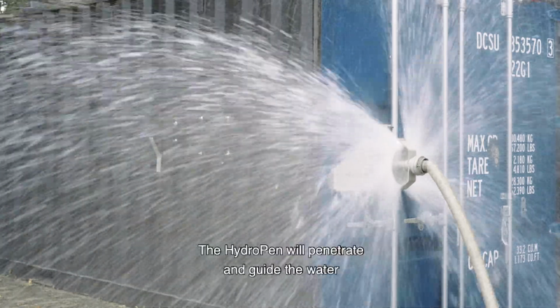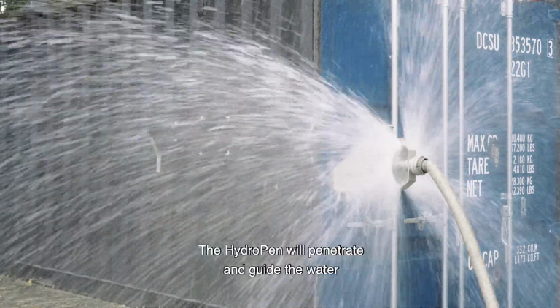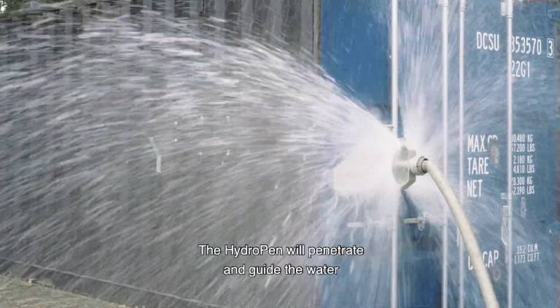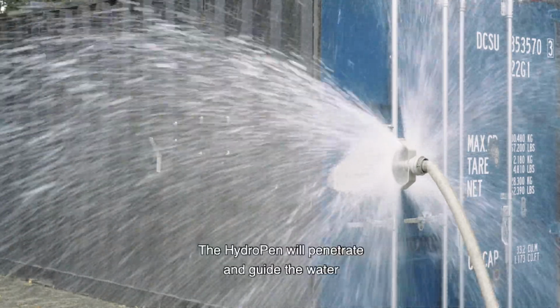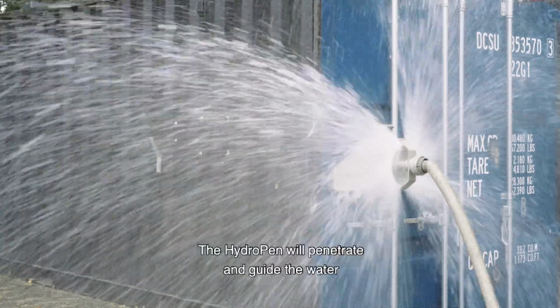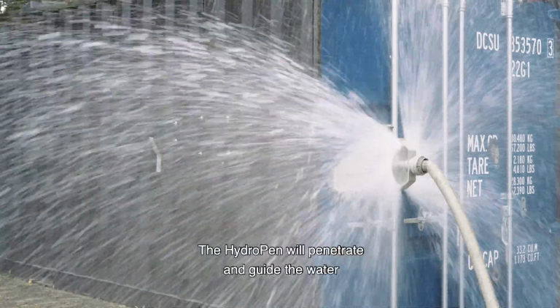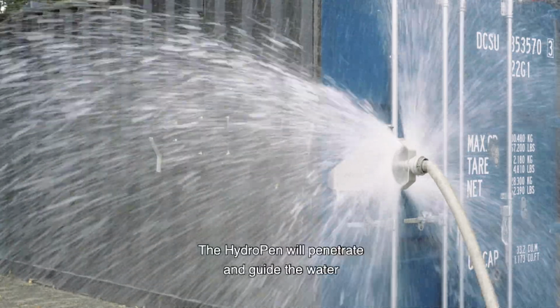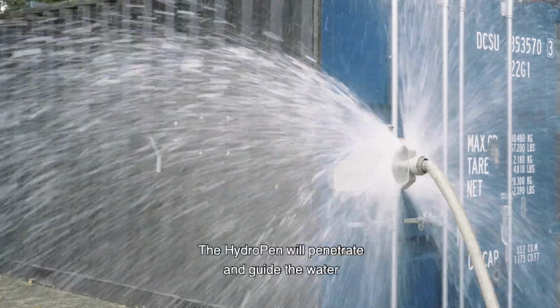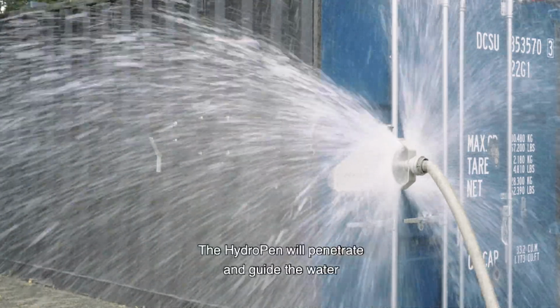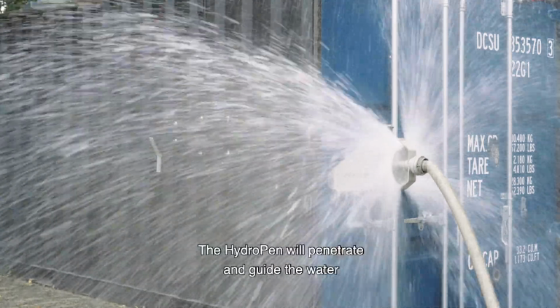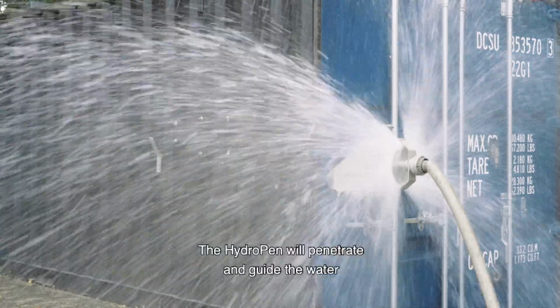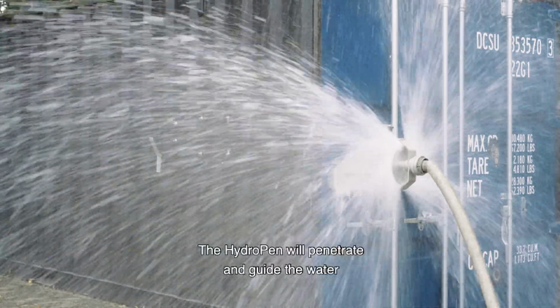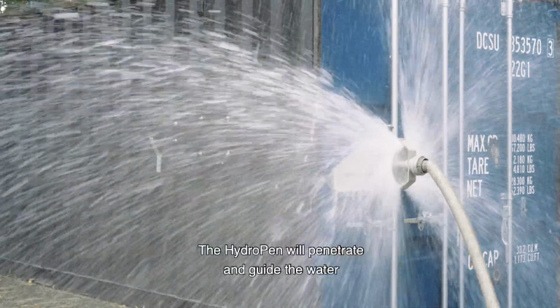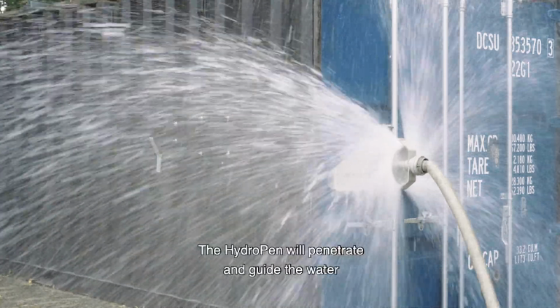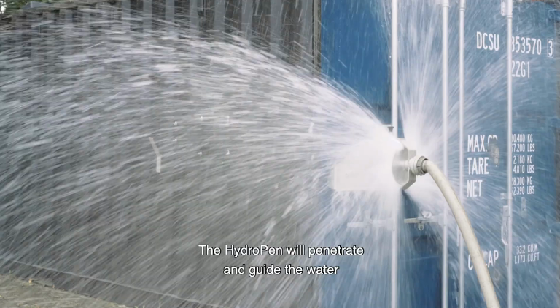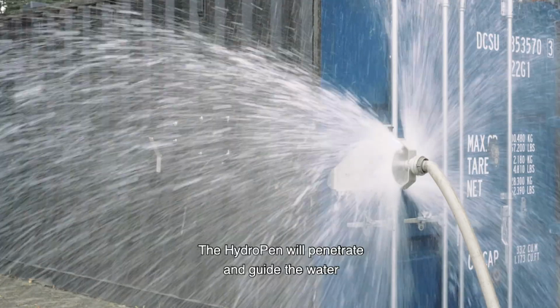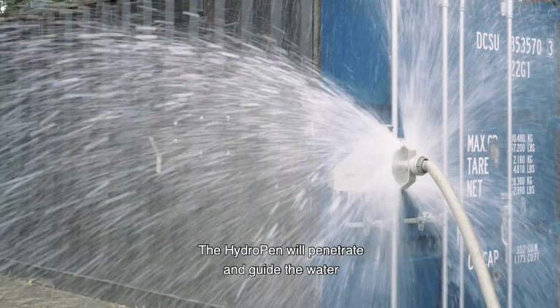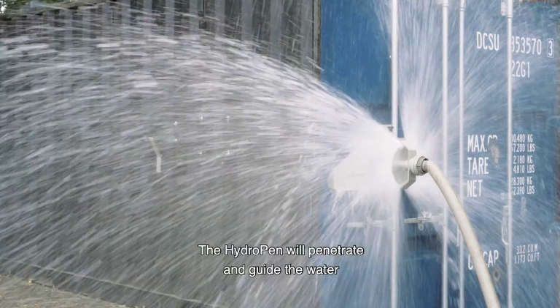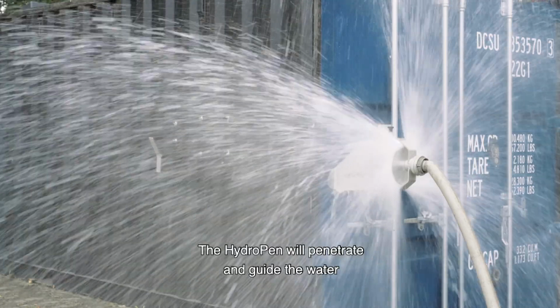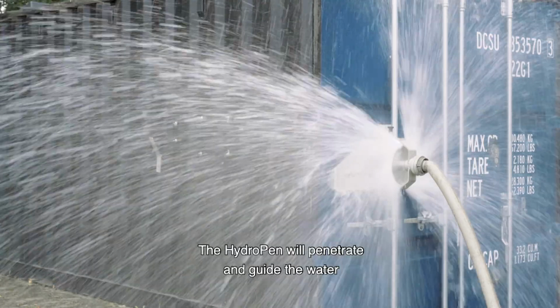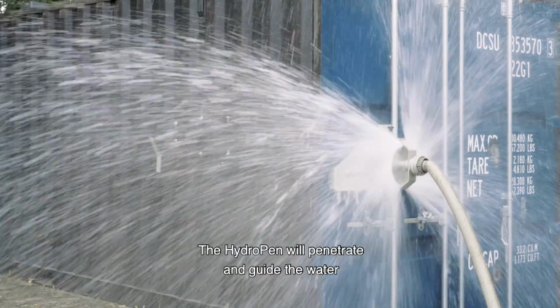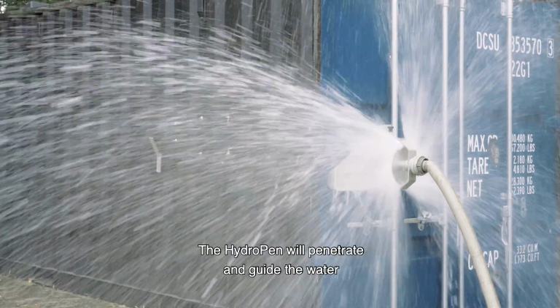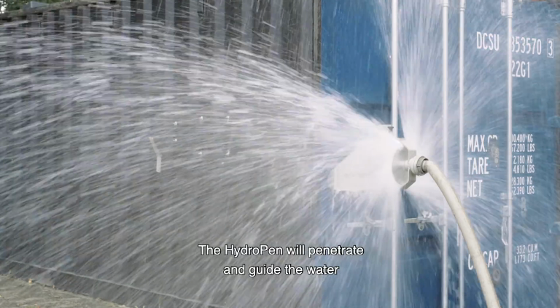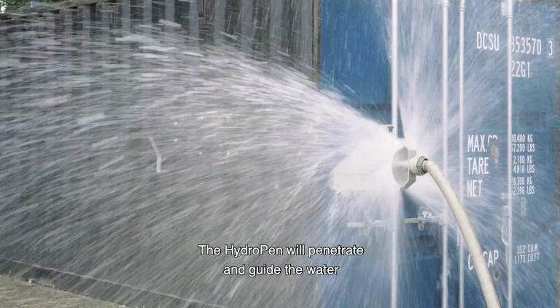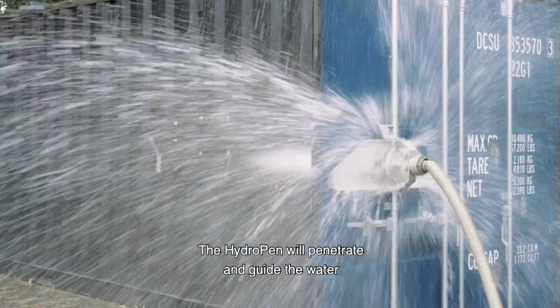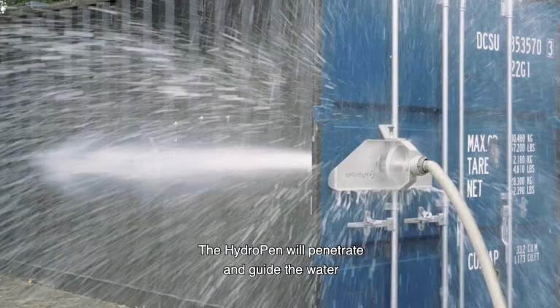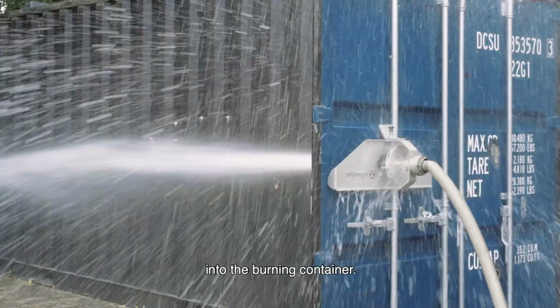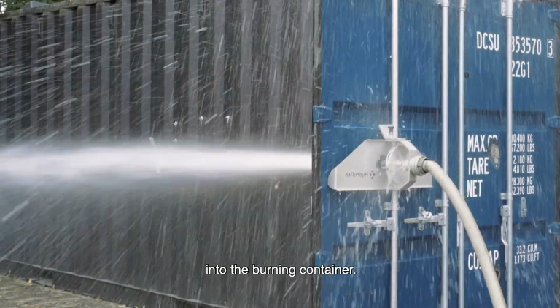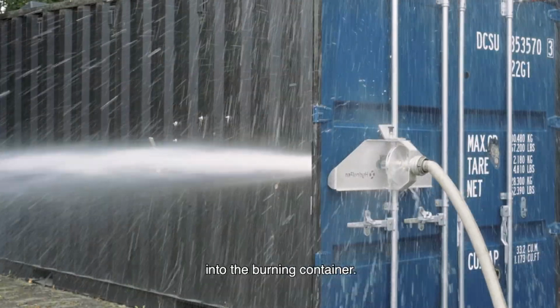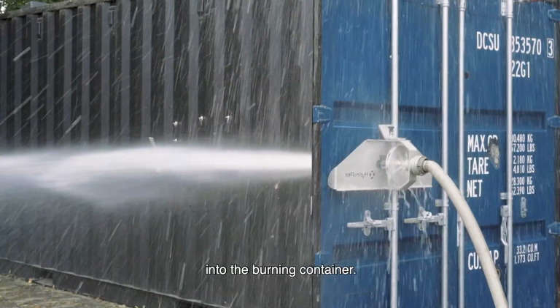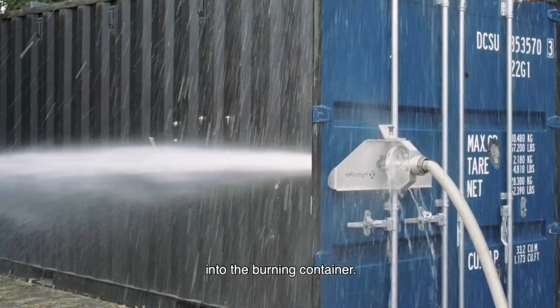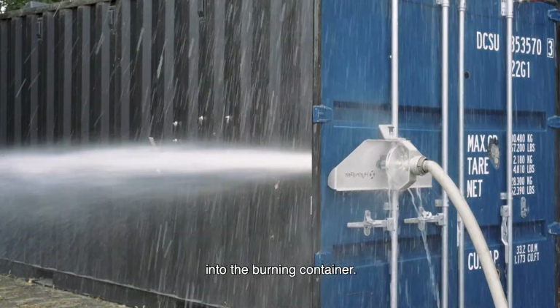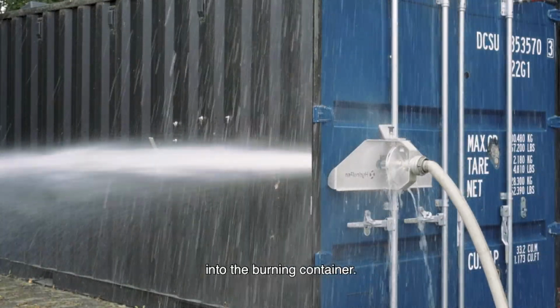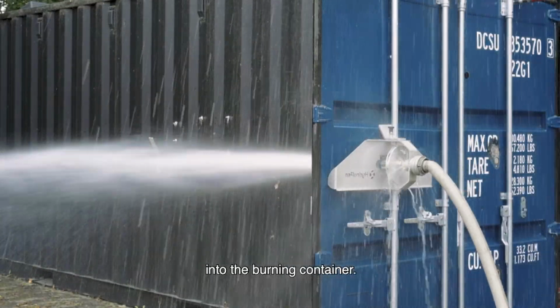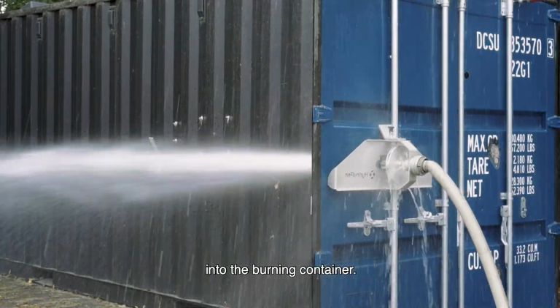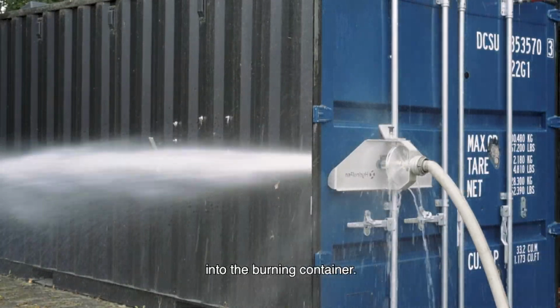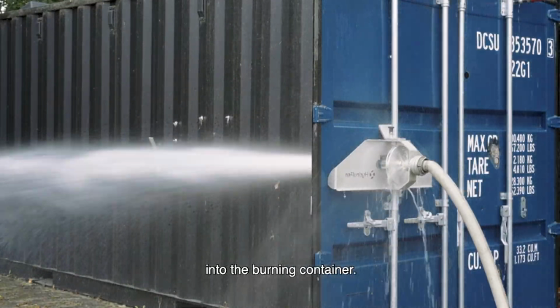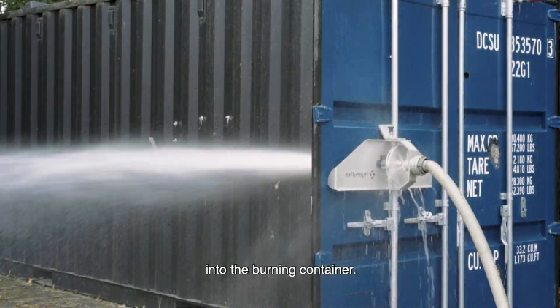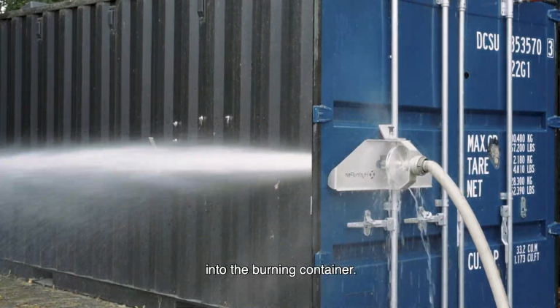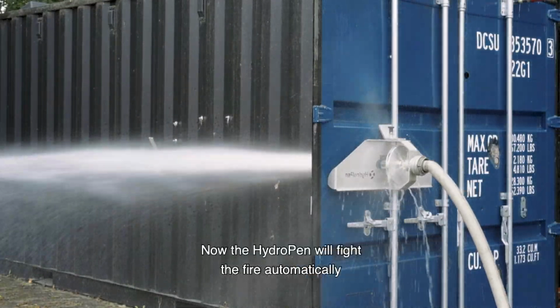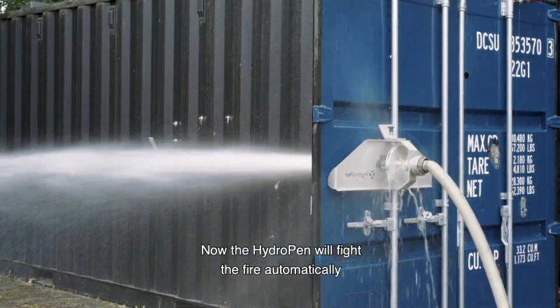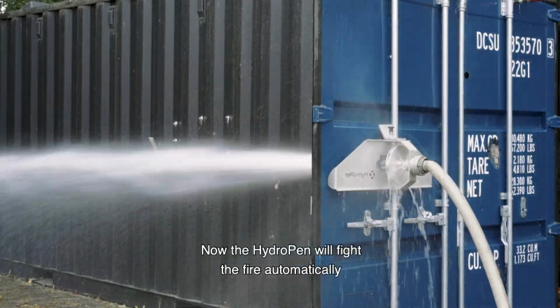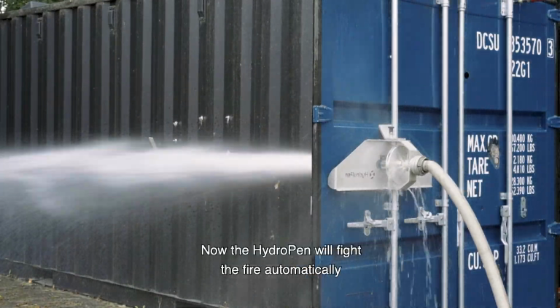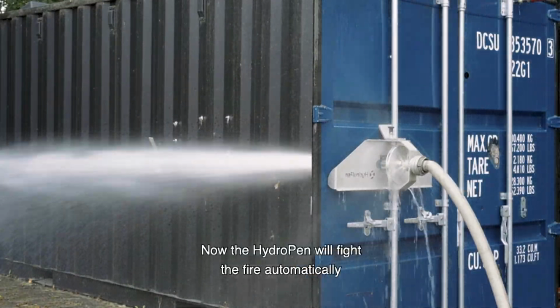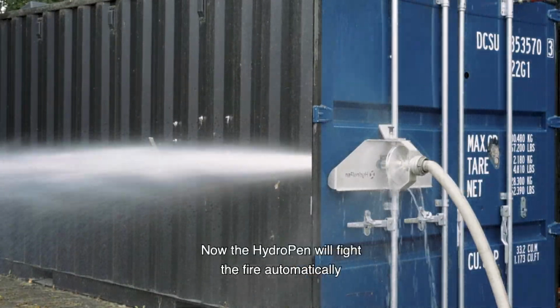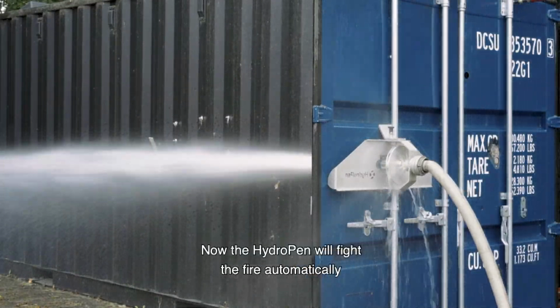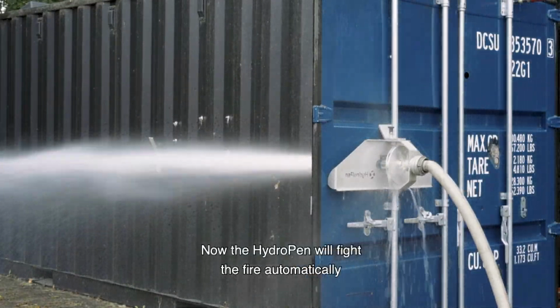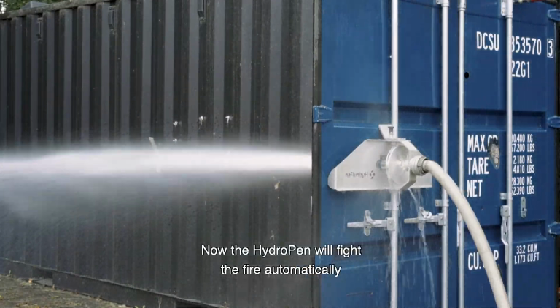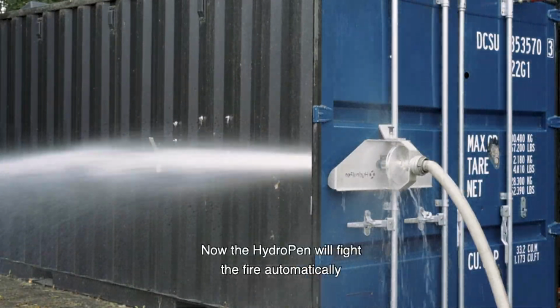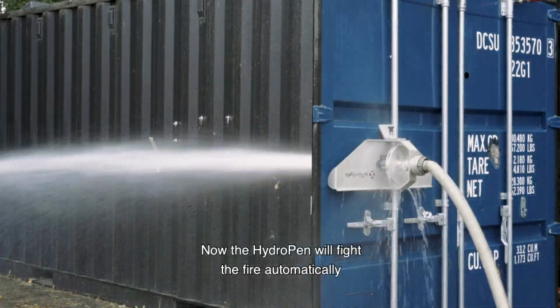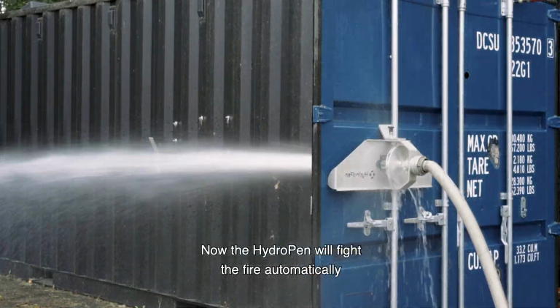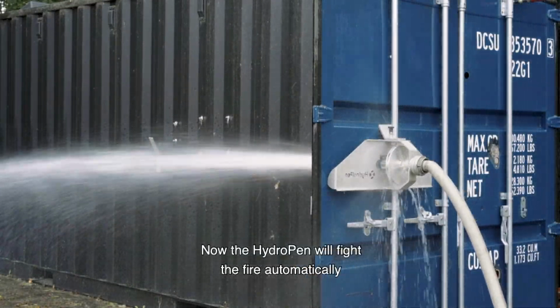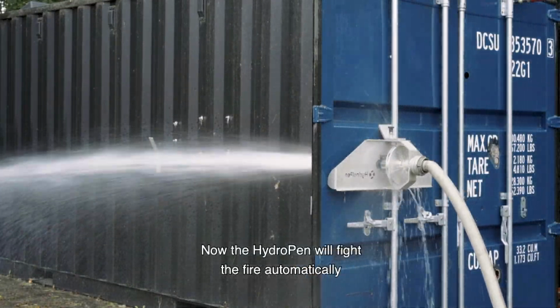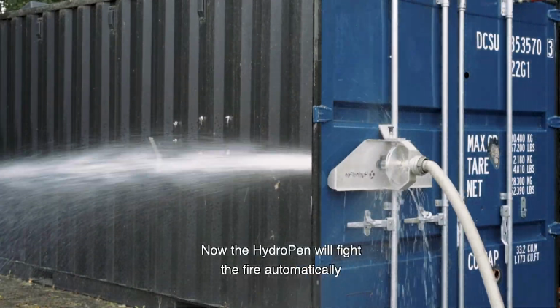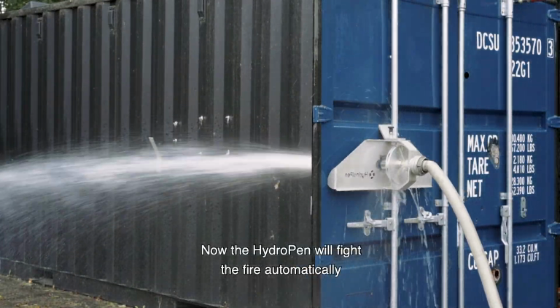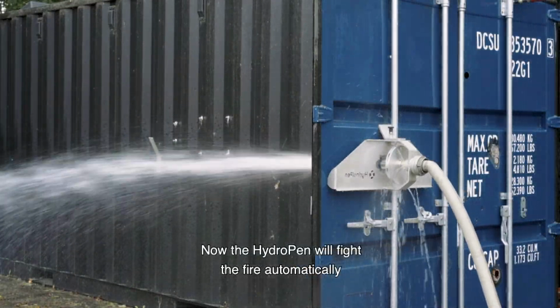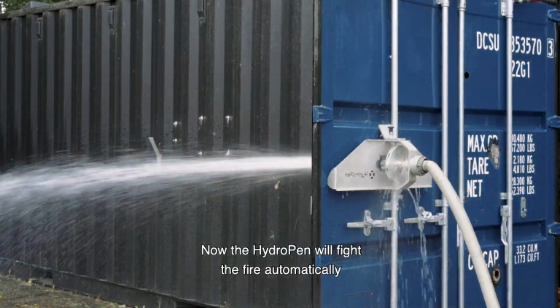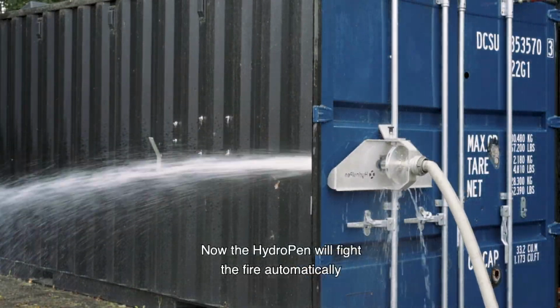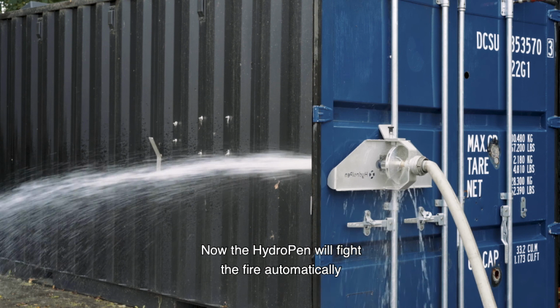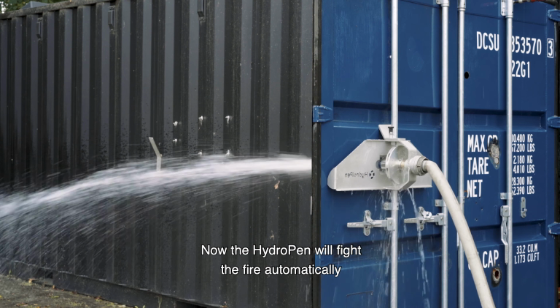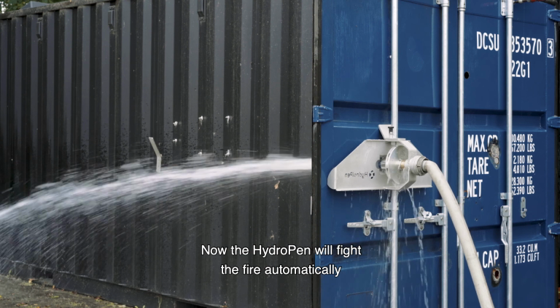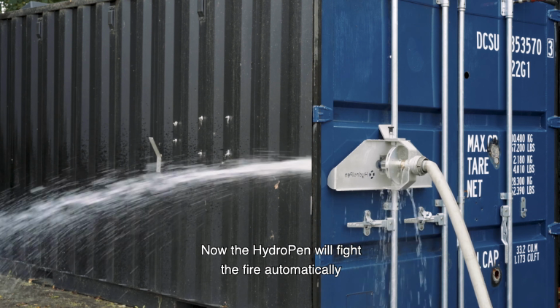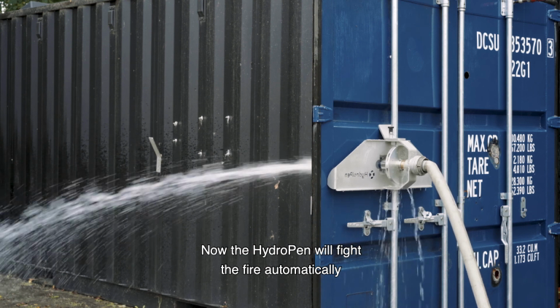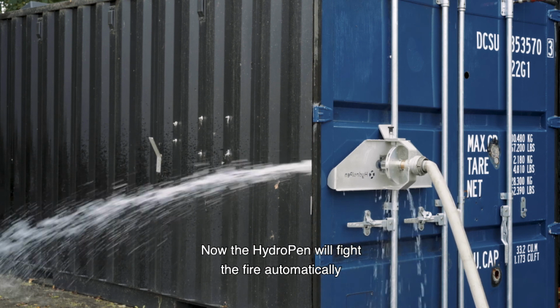The hydro pen will penetrate and guide the water into the burning container. Now the hydro pen will fight the fire automatically.